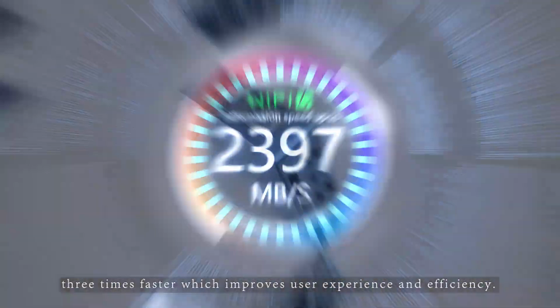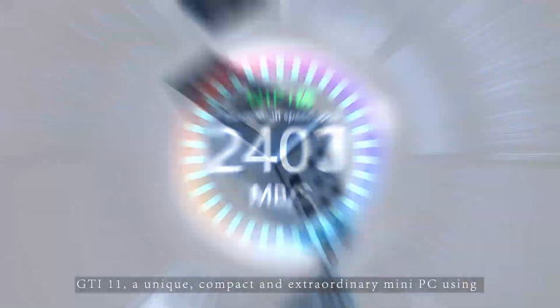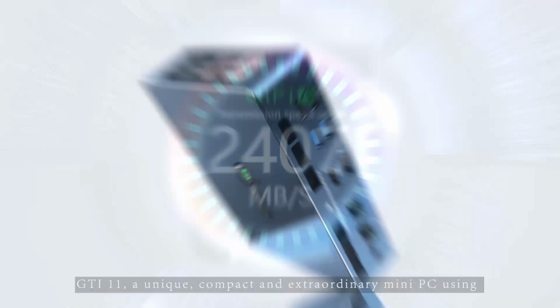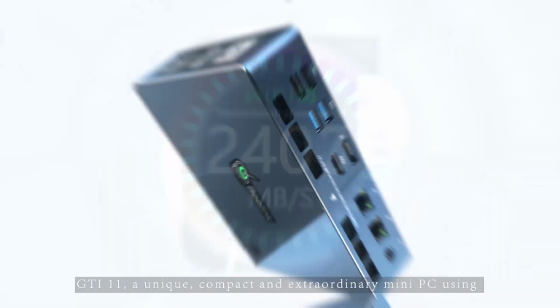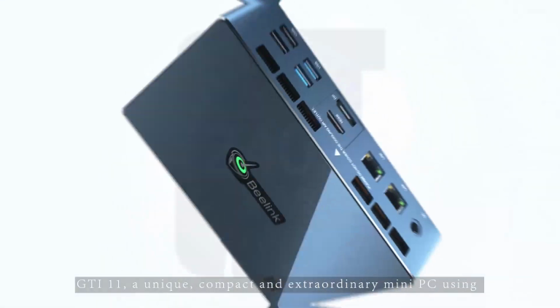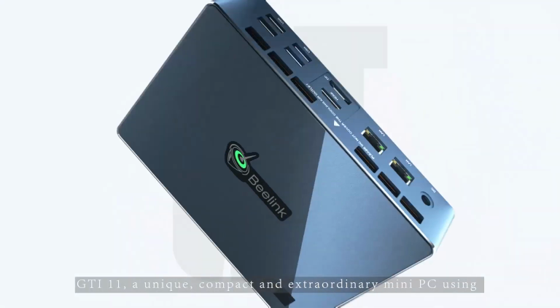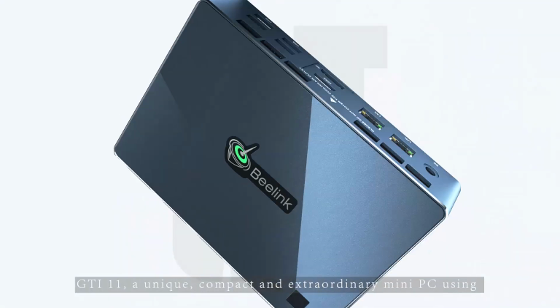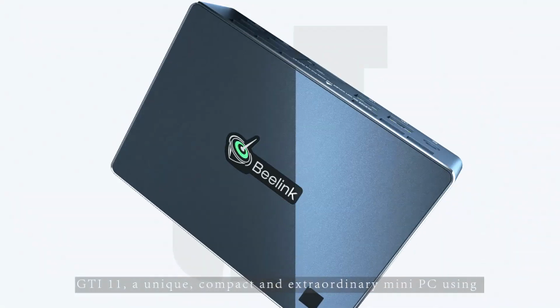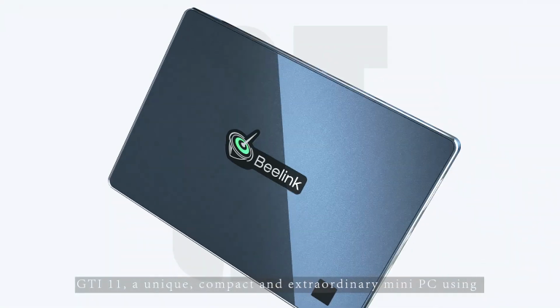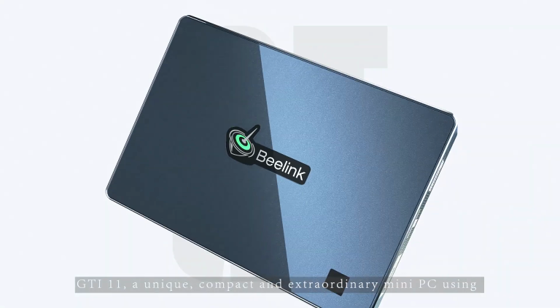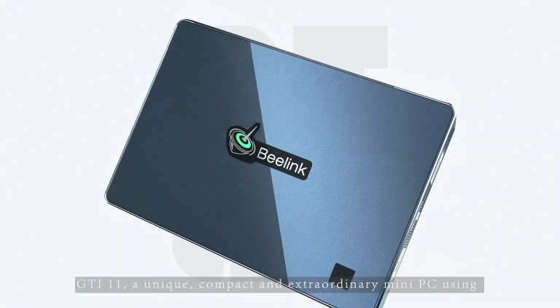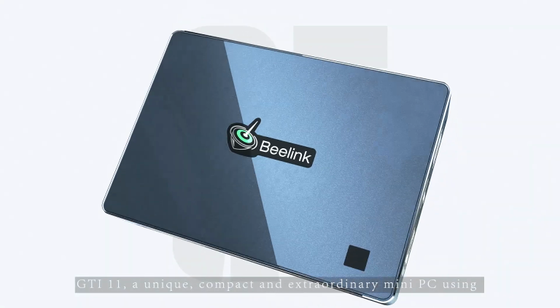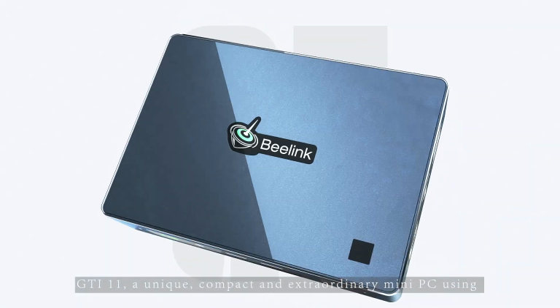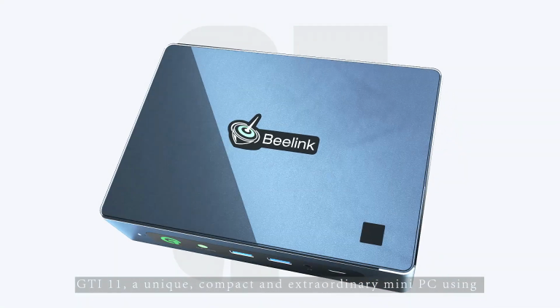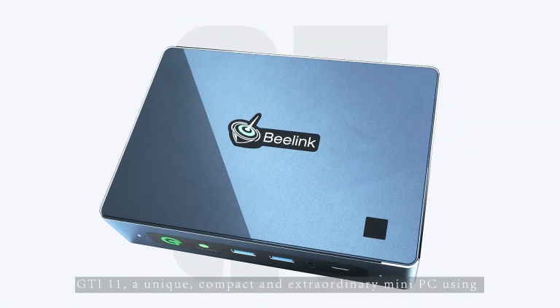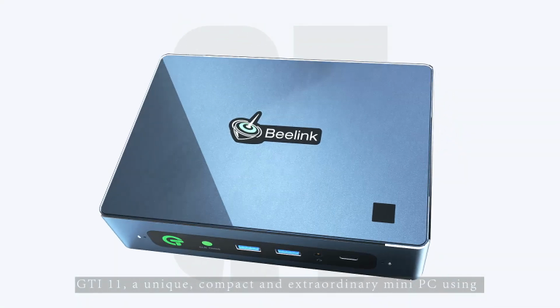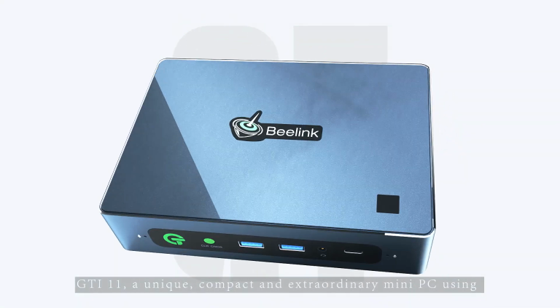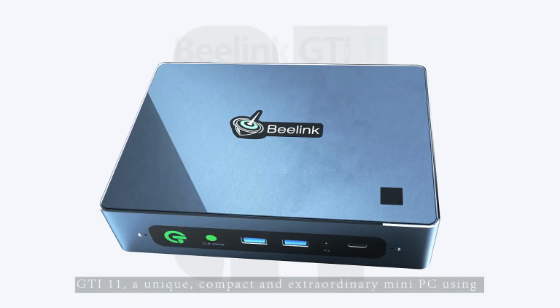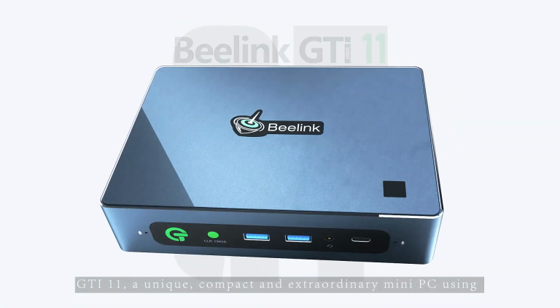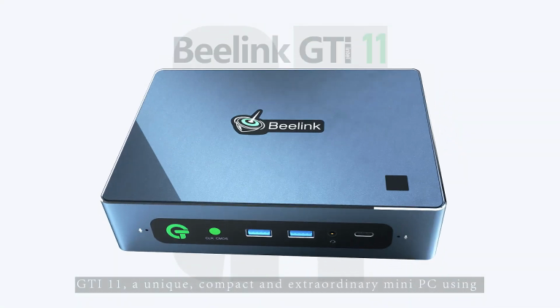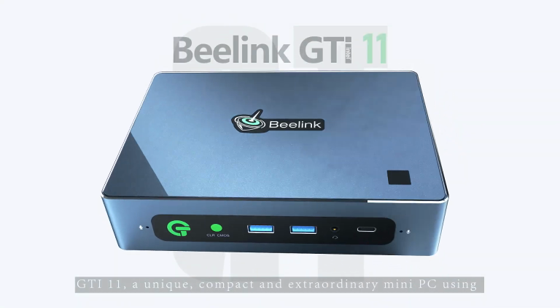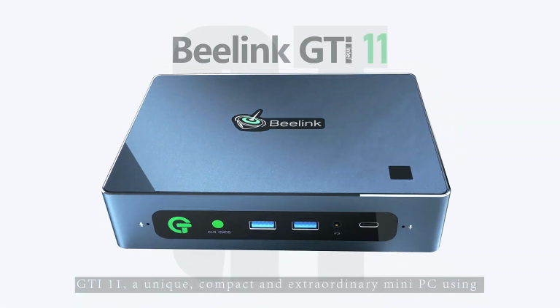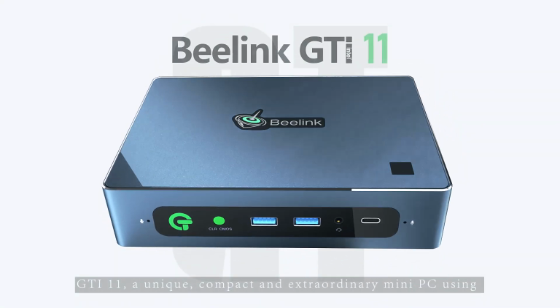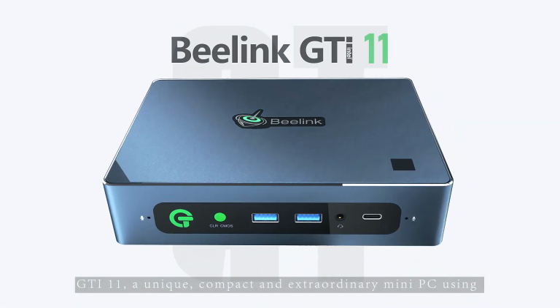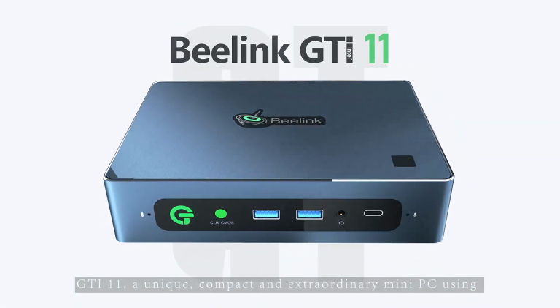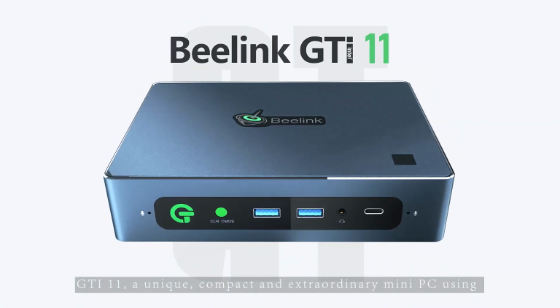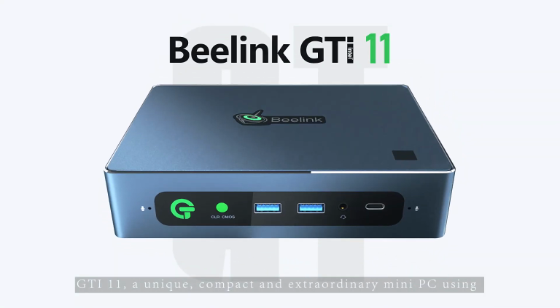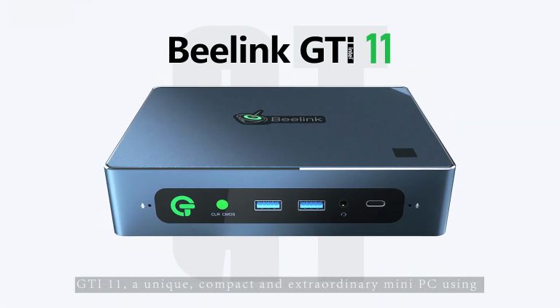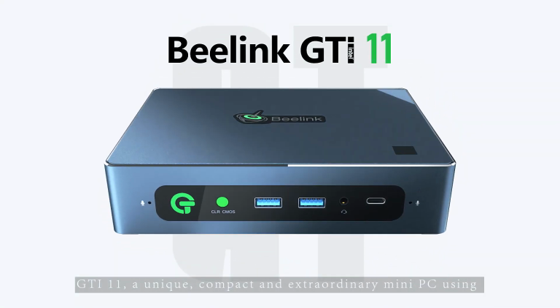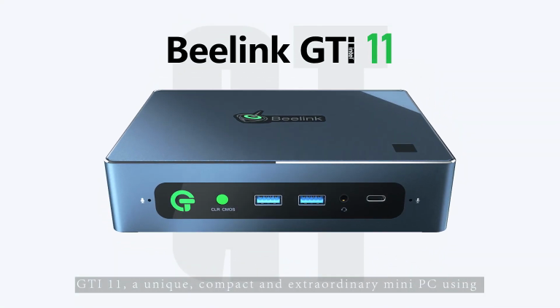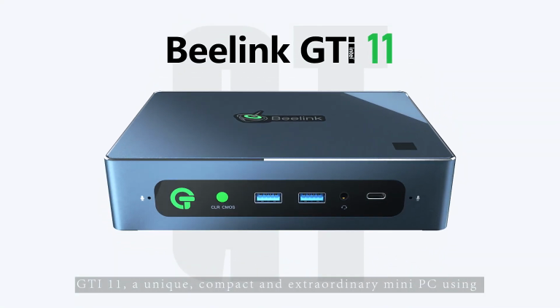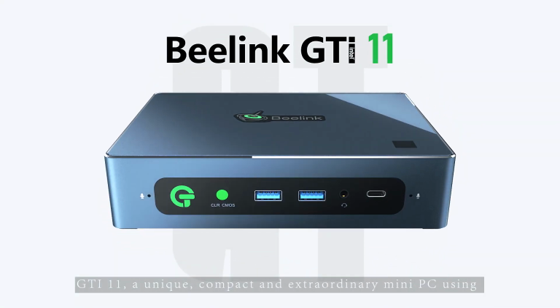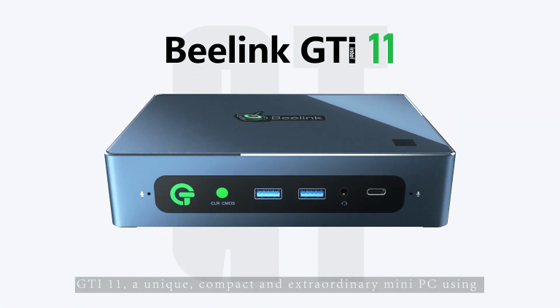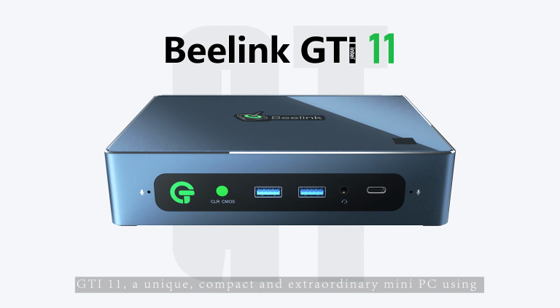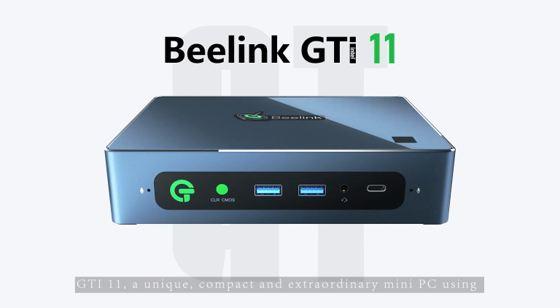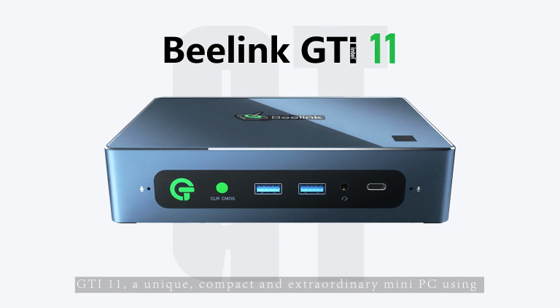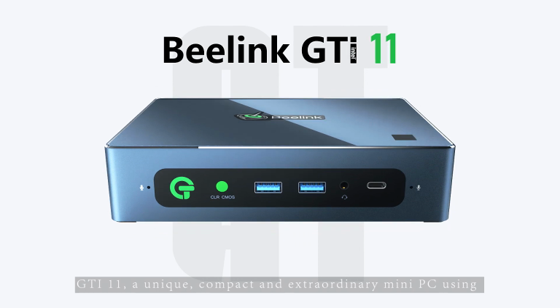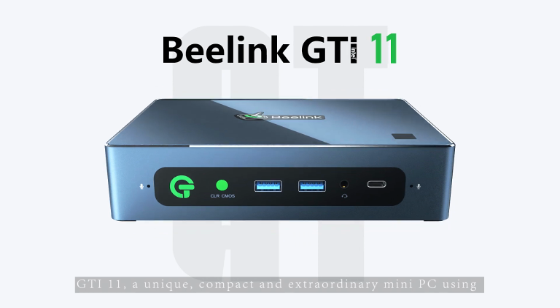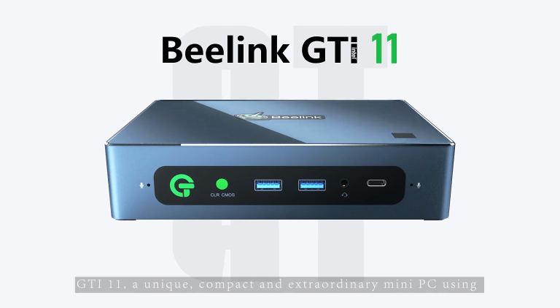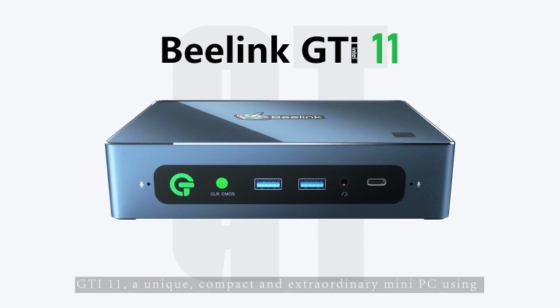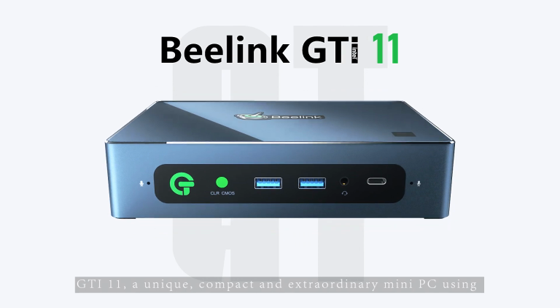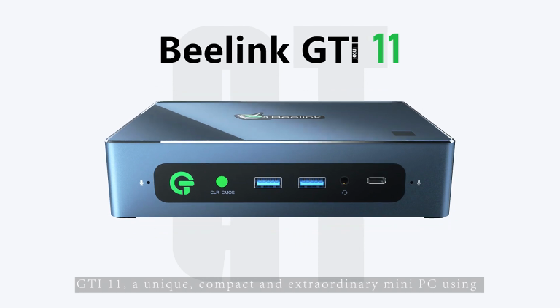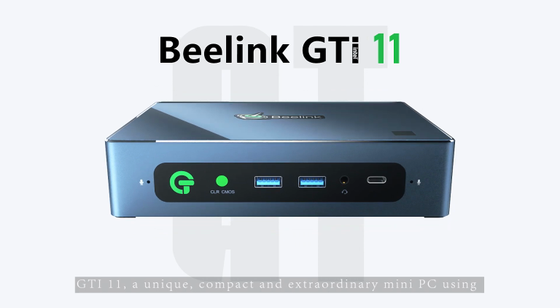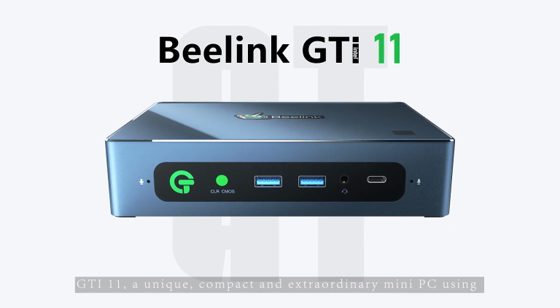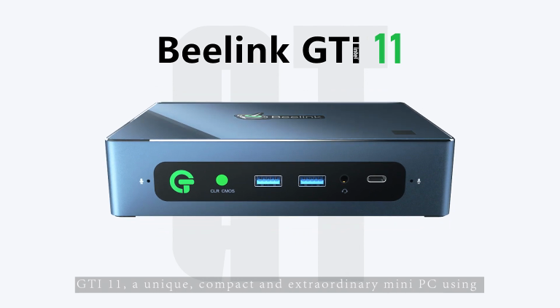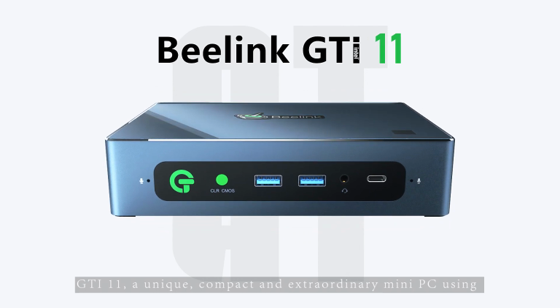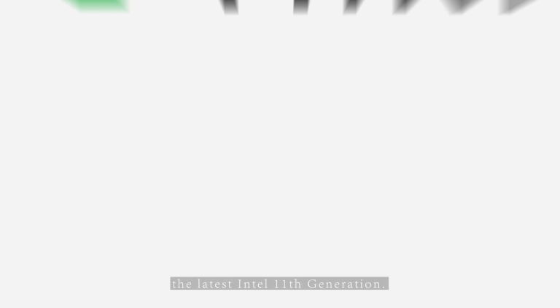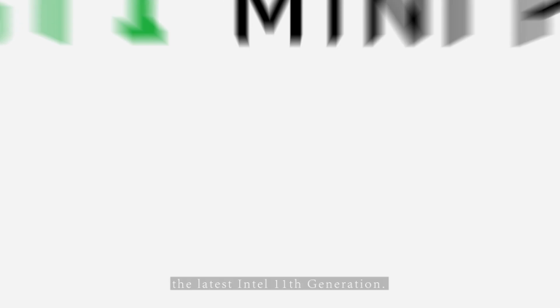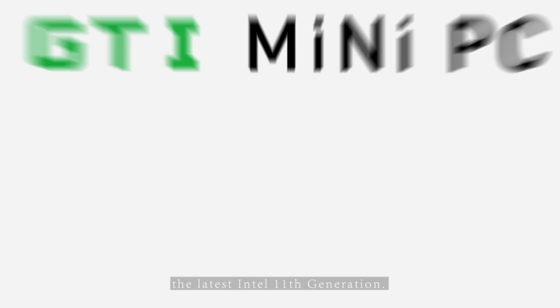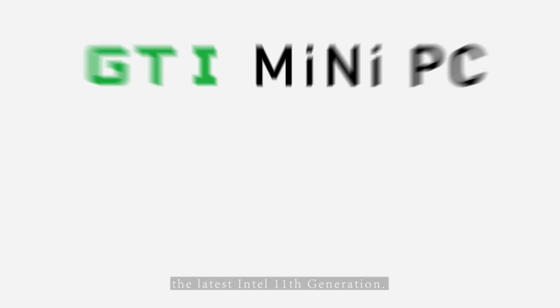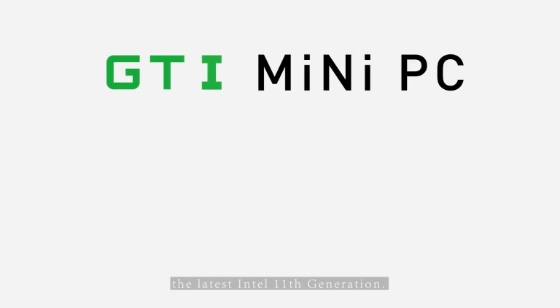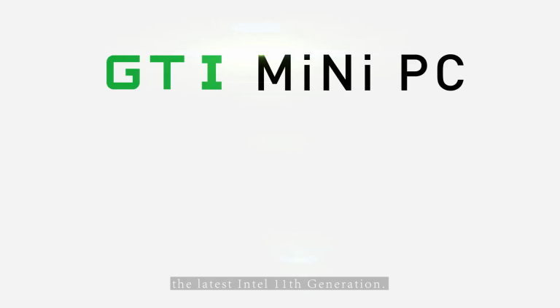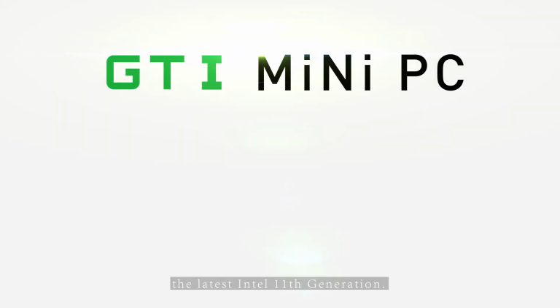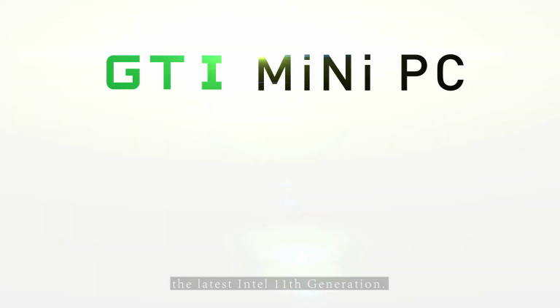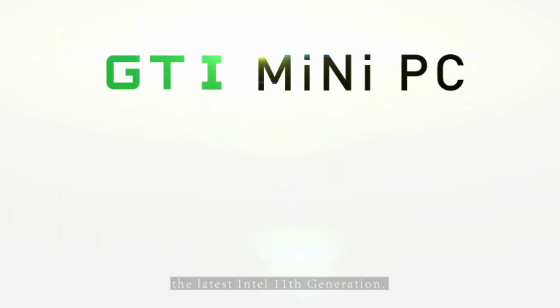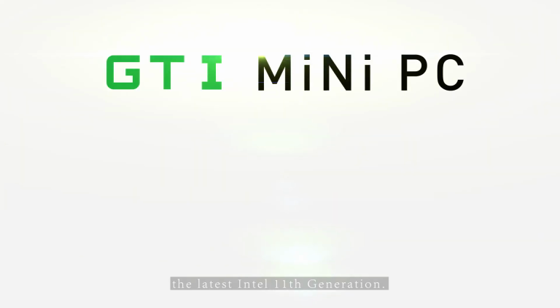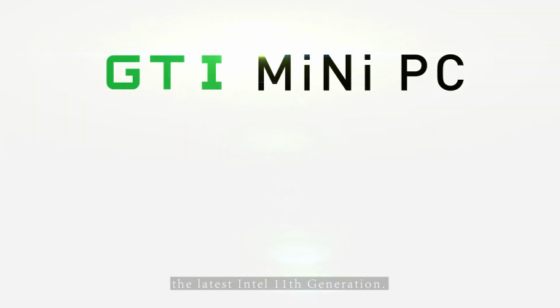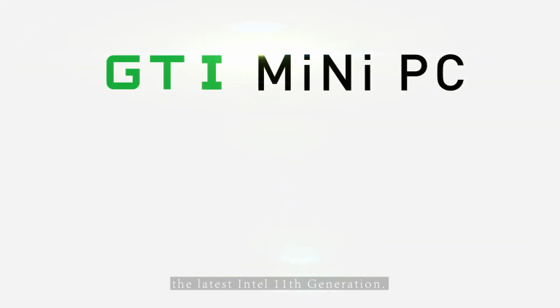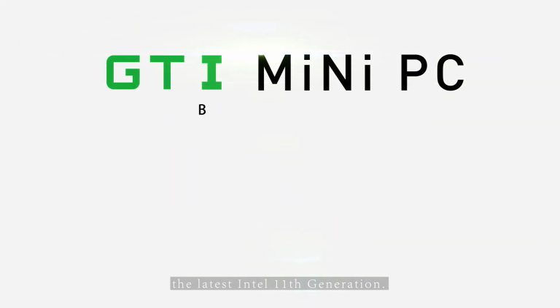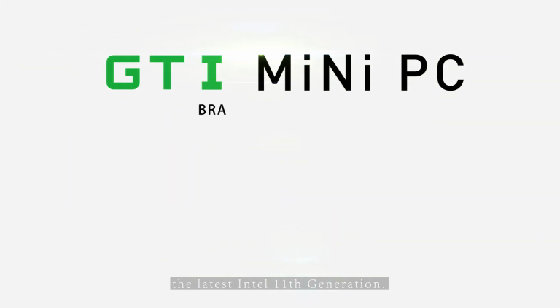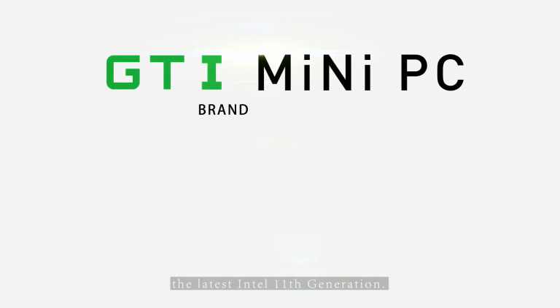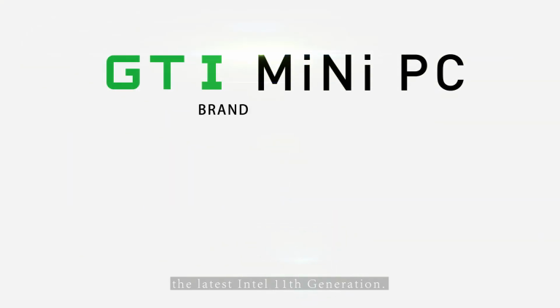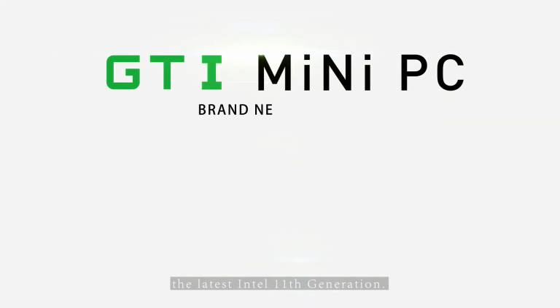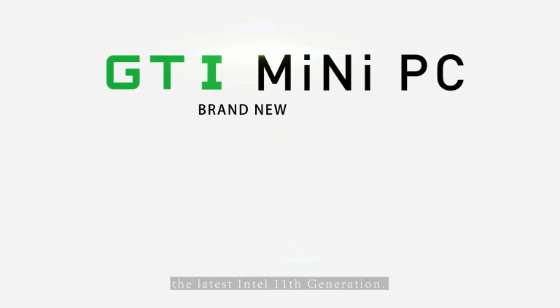GTI 11, a unique, compact and extraordinary mini PC using the latest Intel 11th generation.